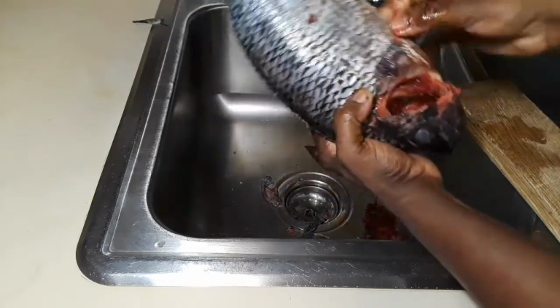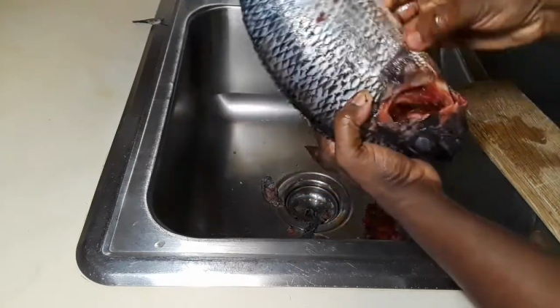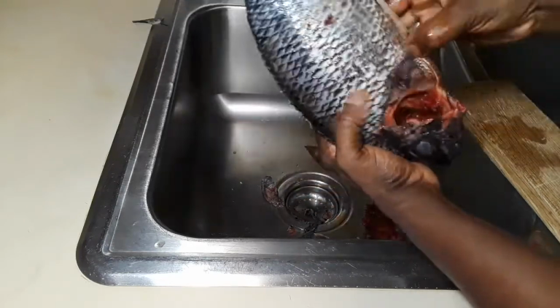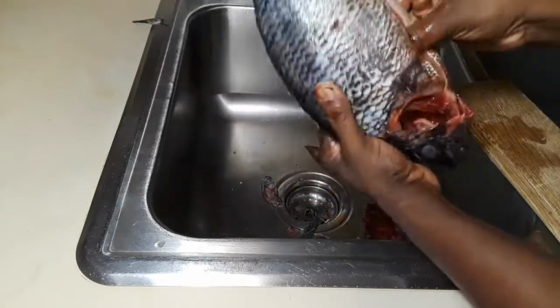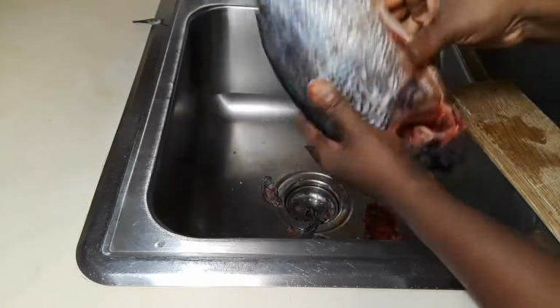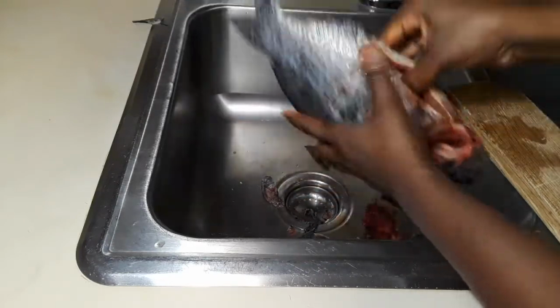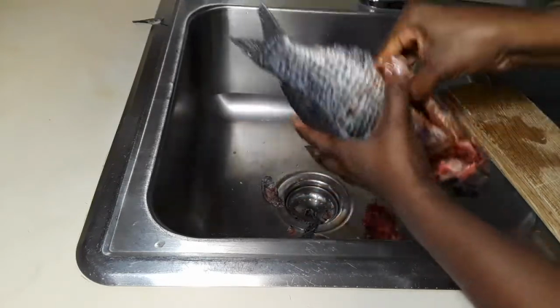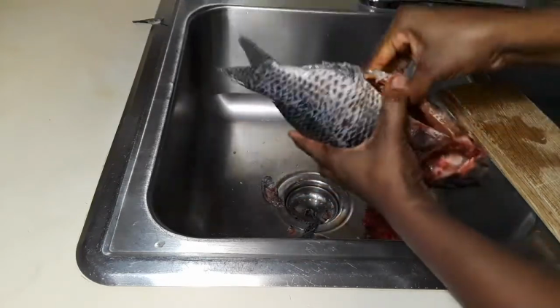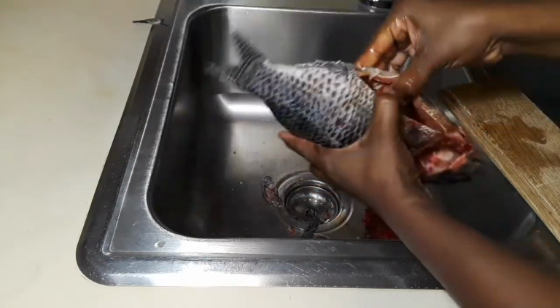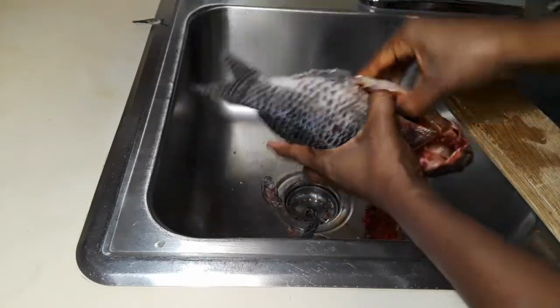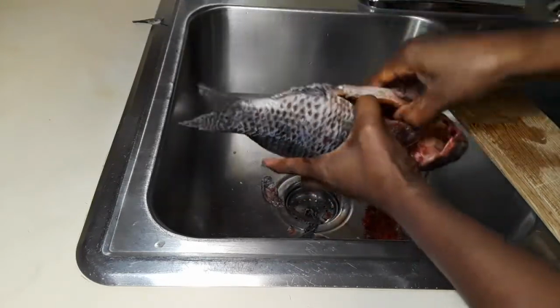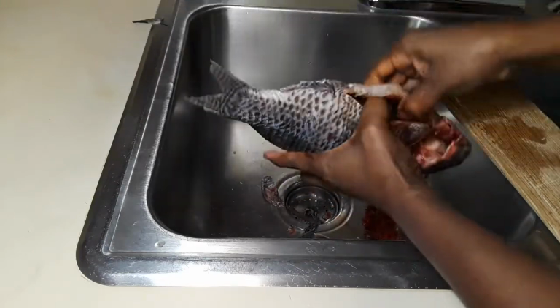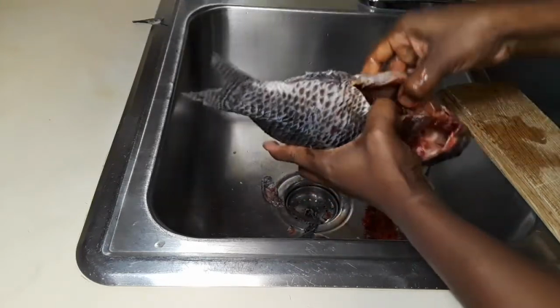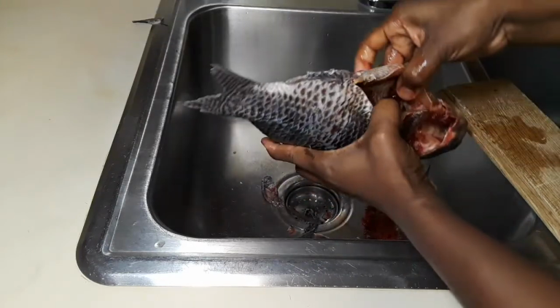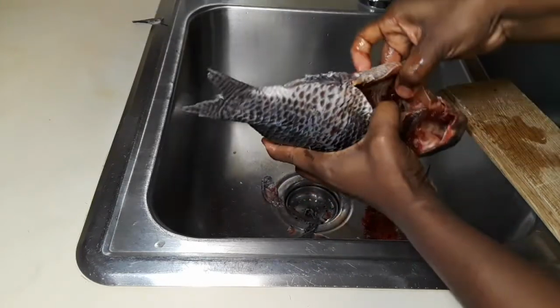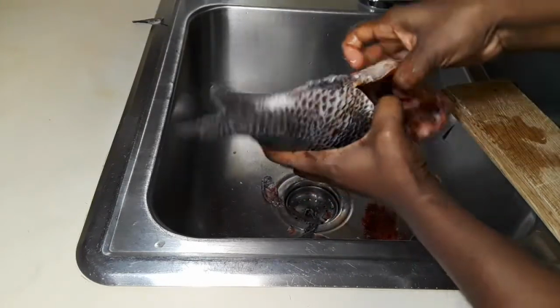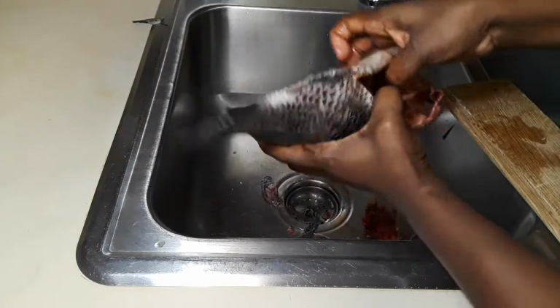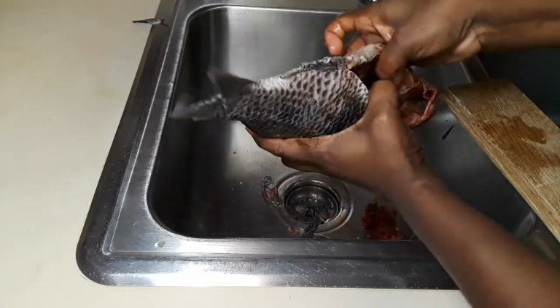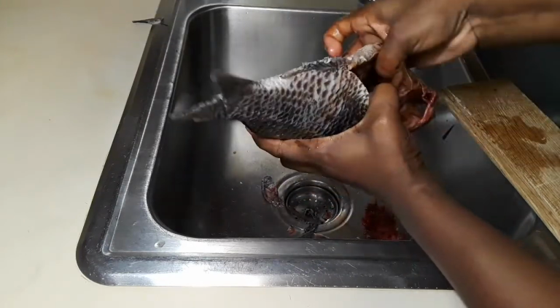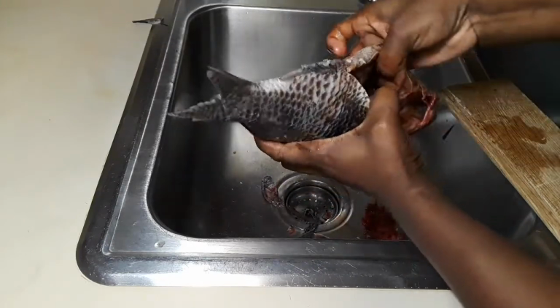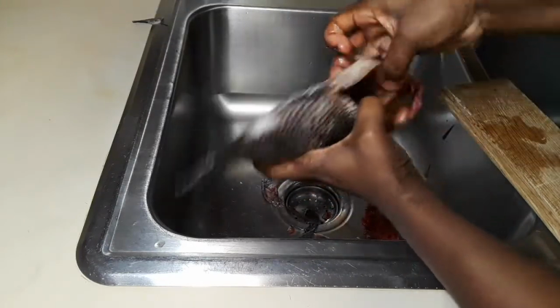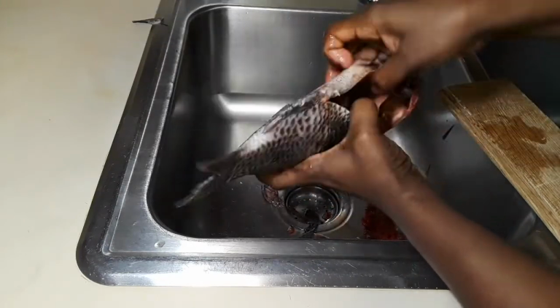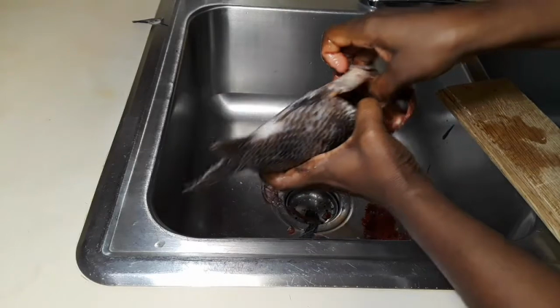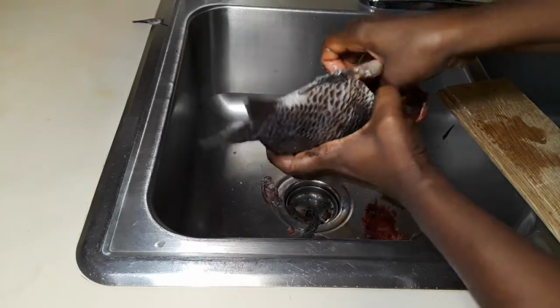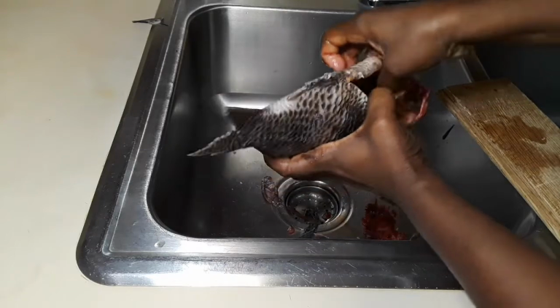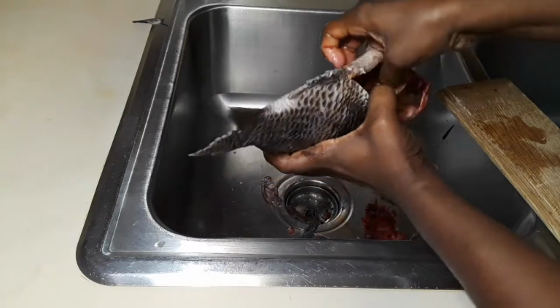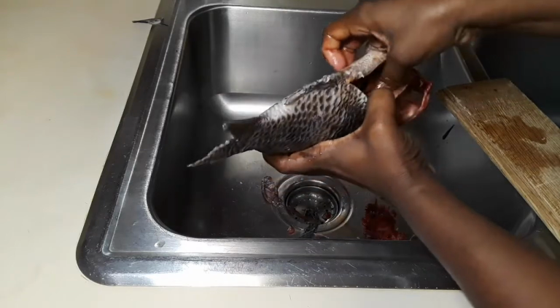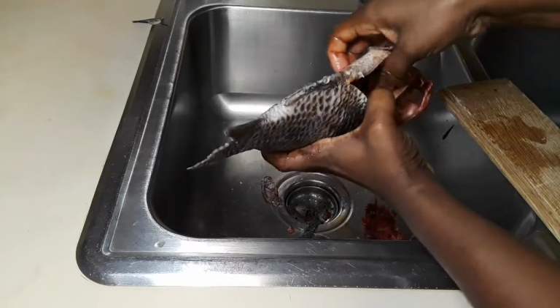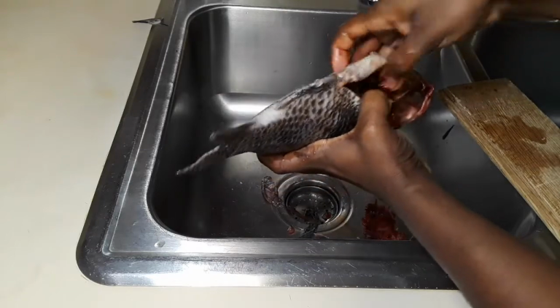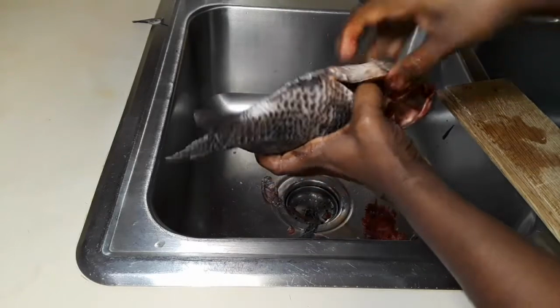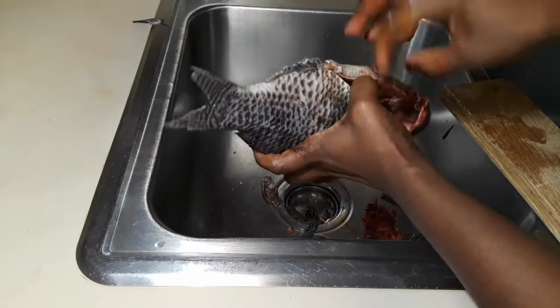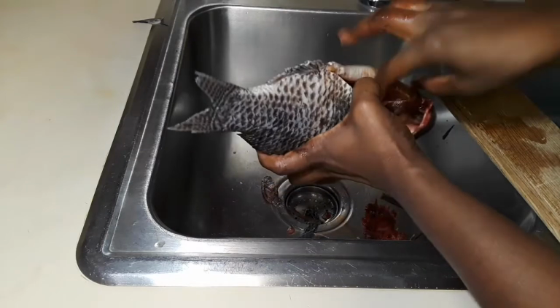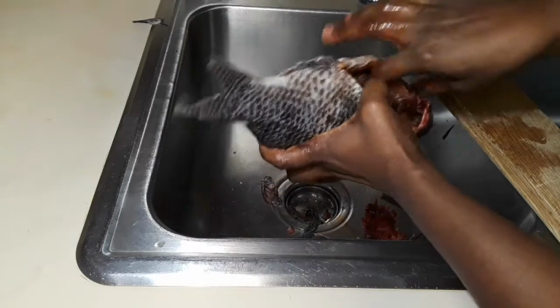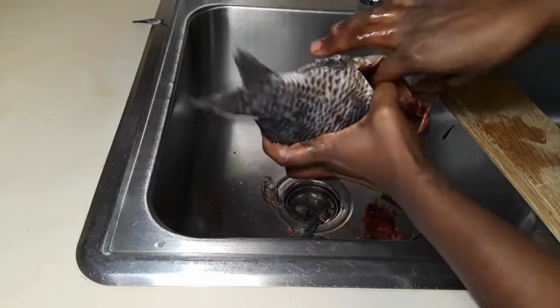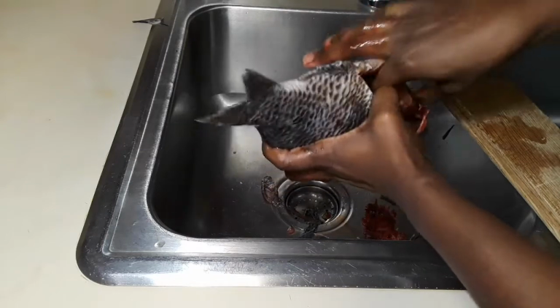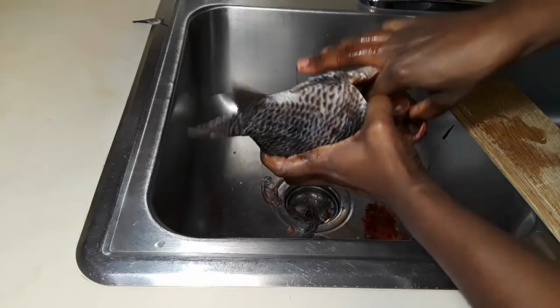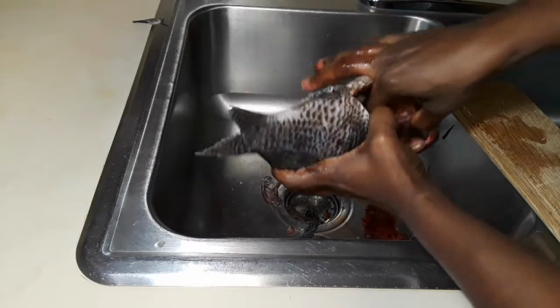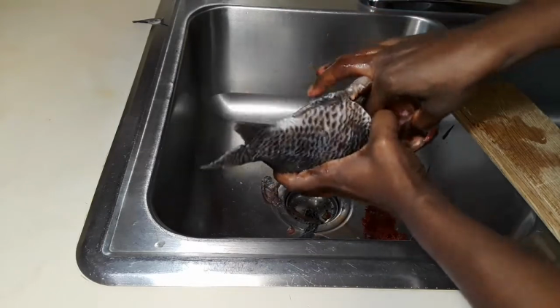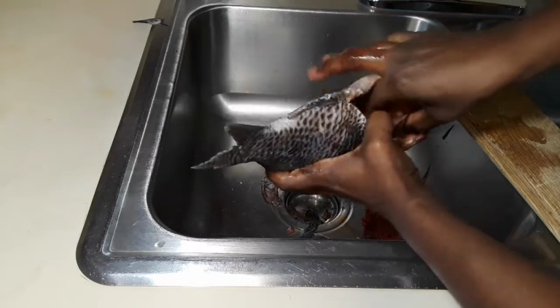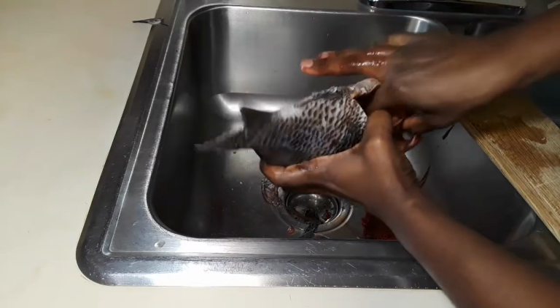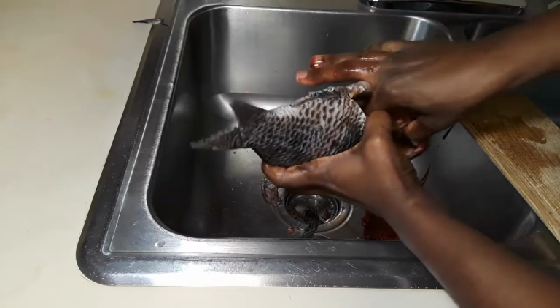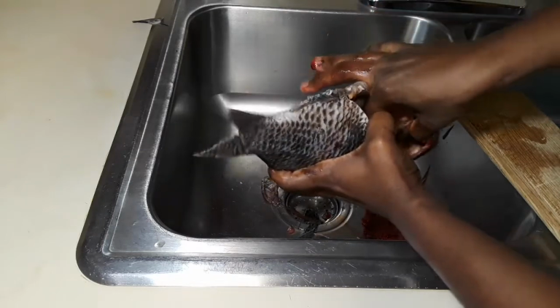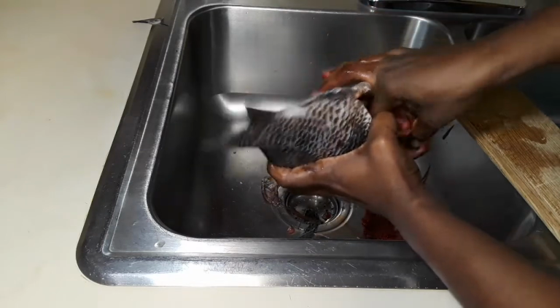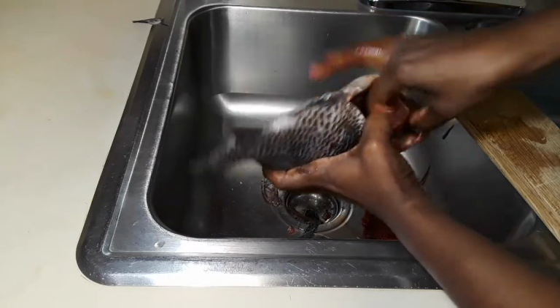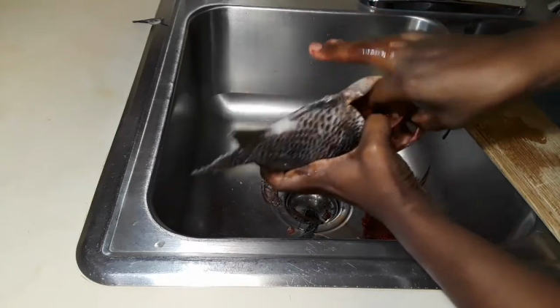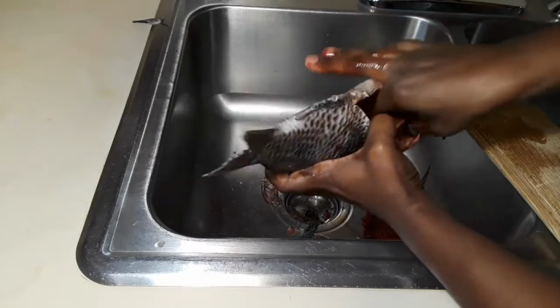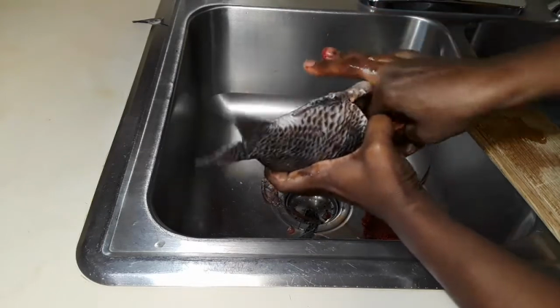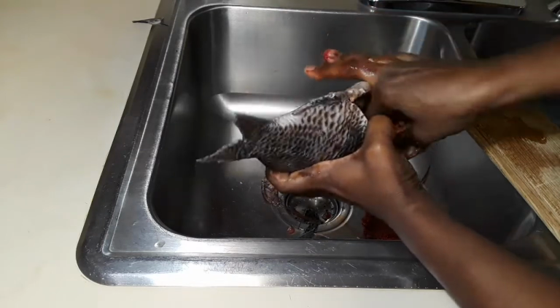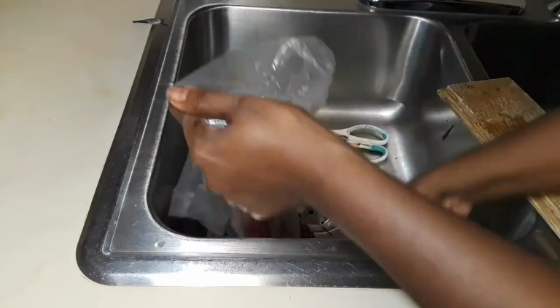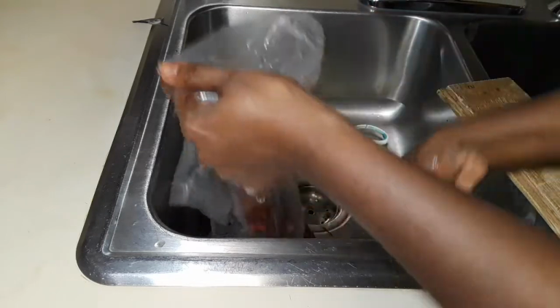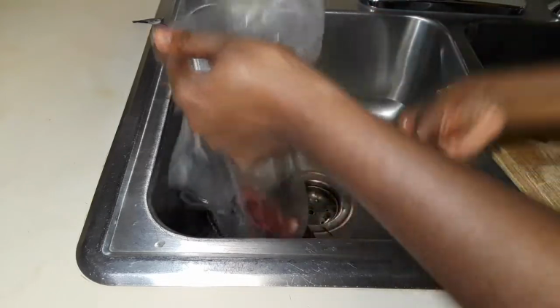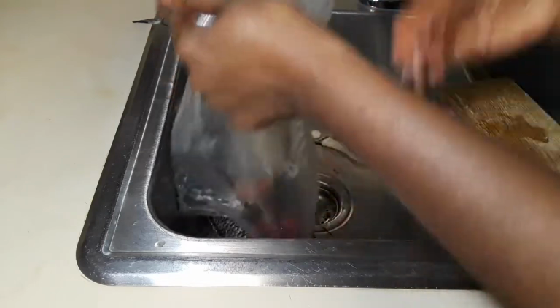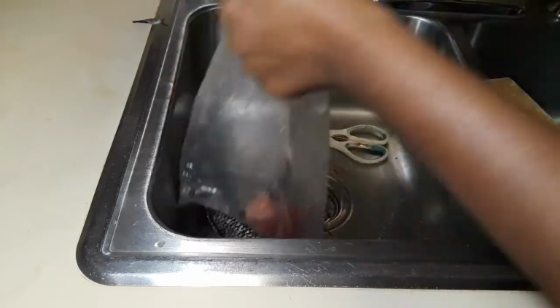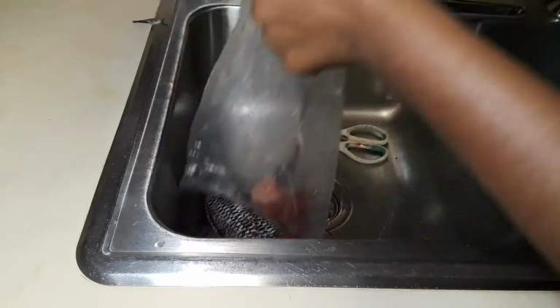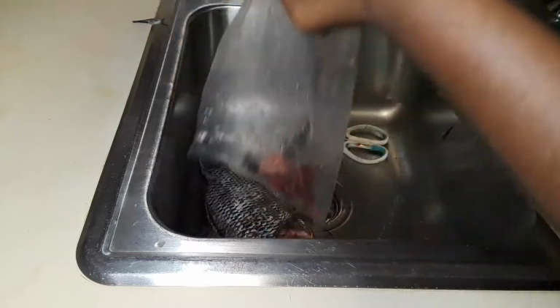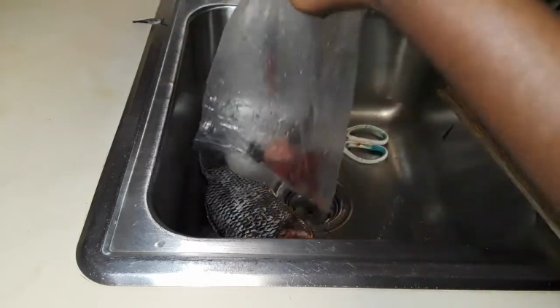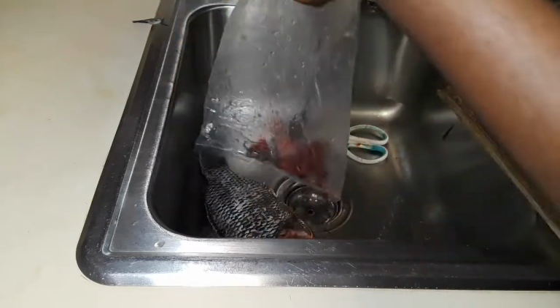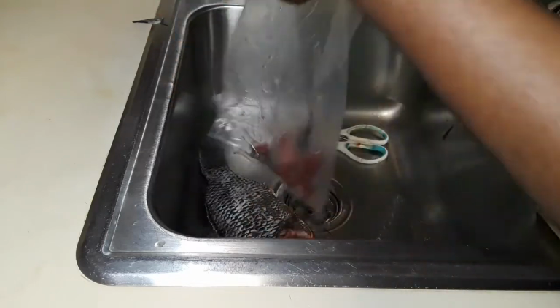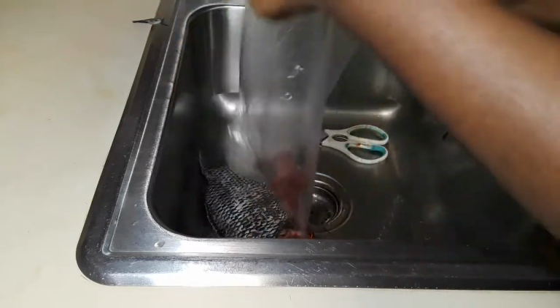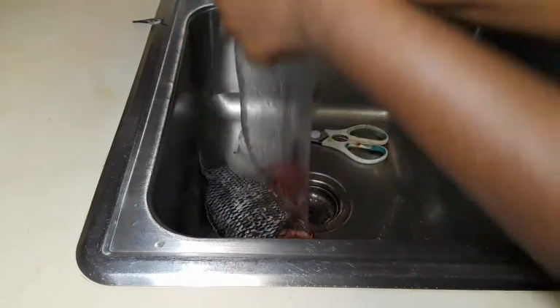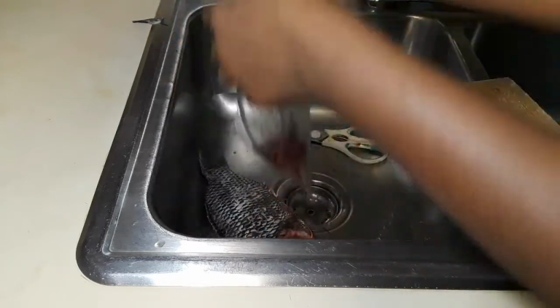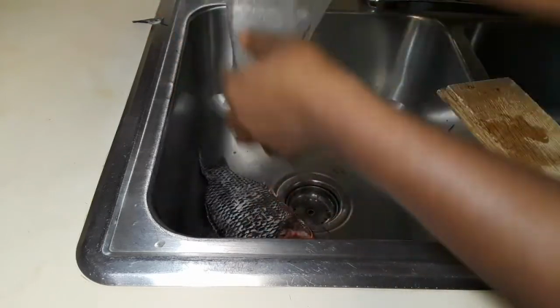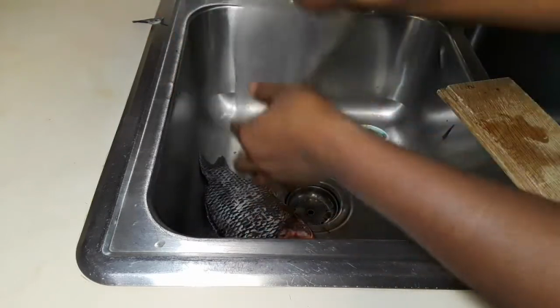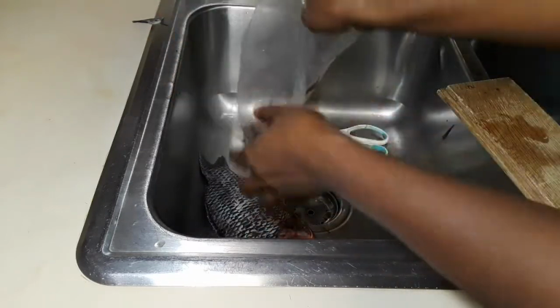That's the stomach. If yours is not cut already, just make a slit there and take all the gut out.